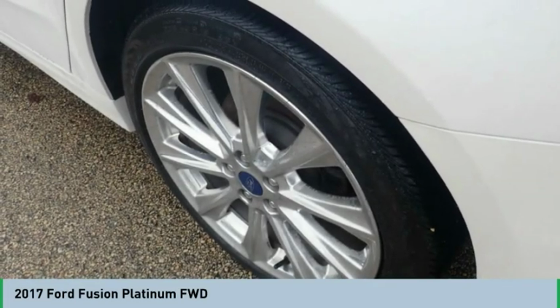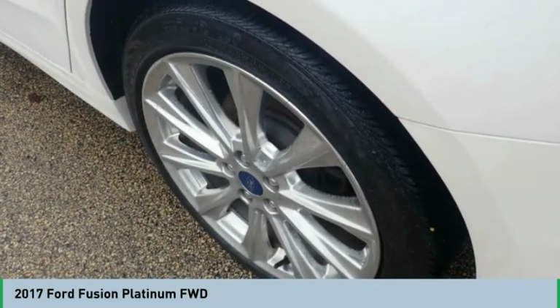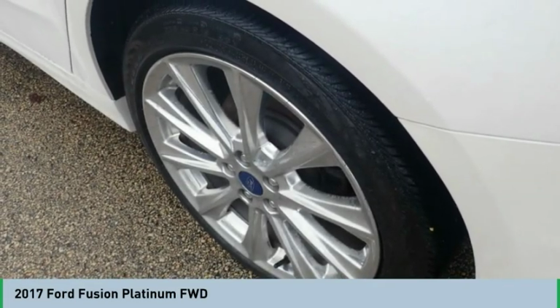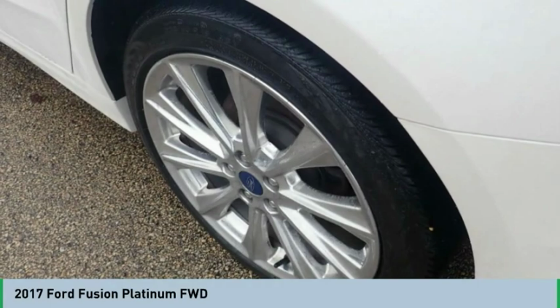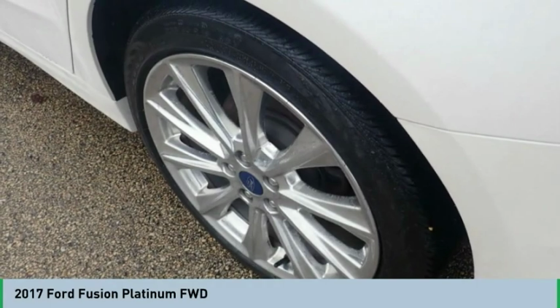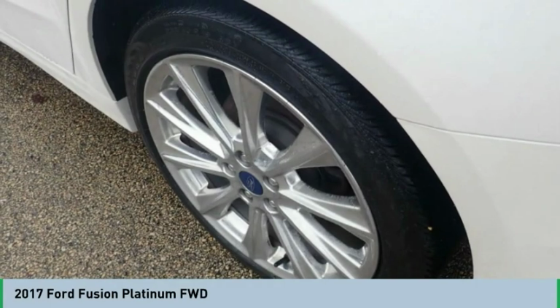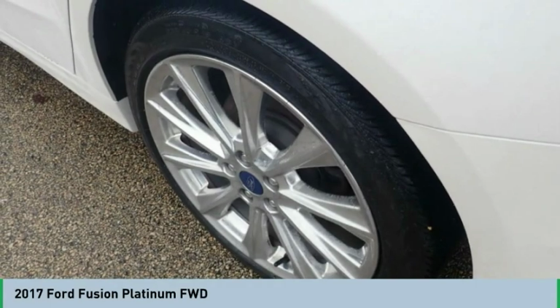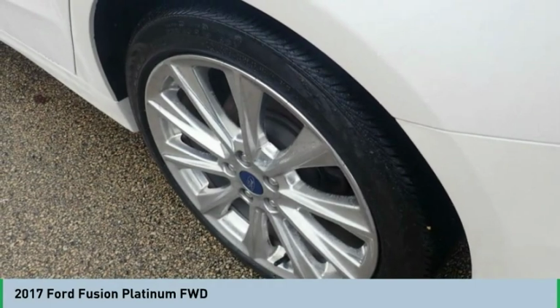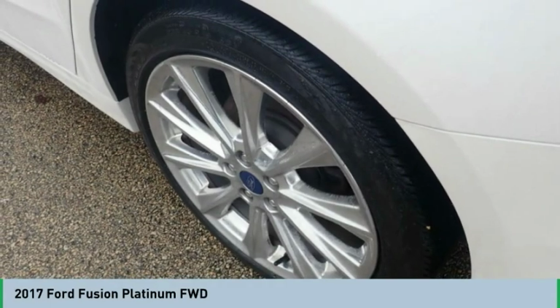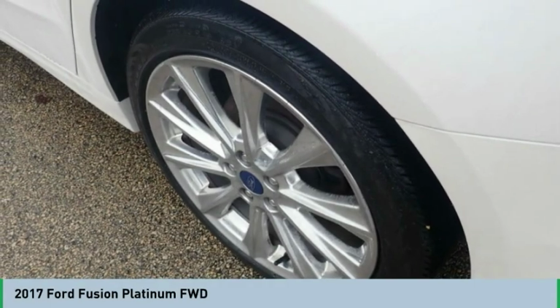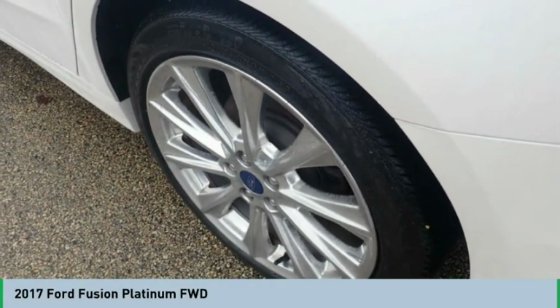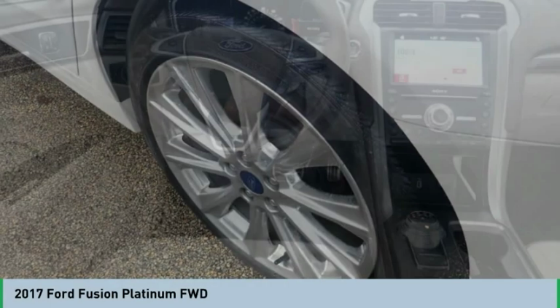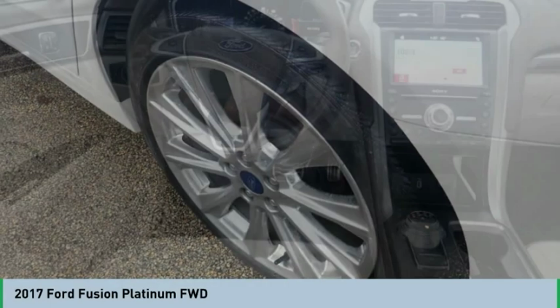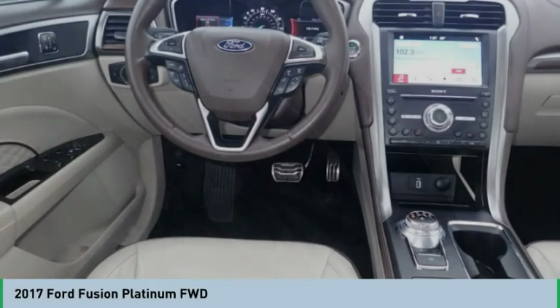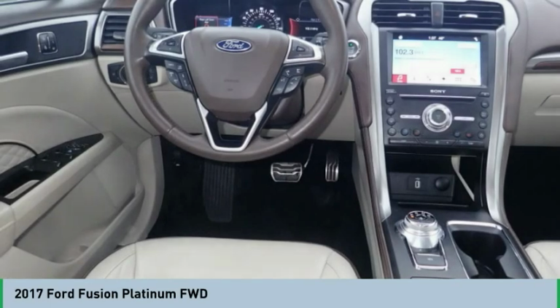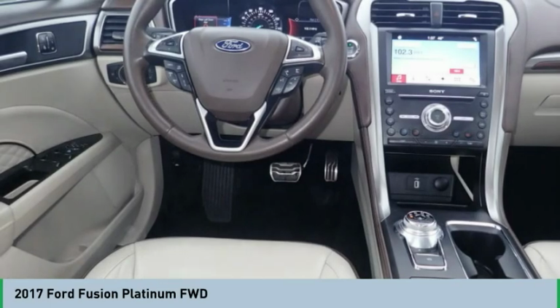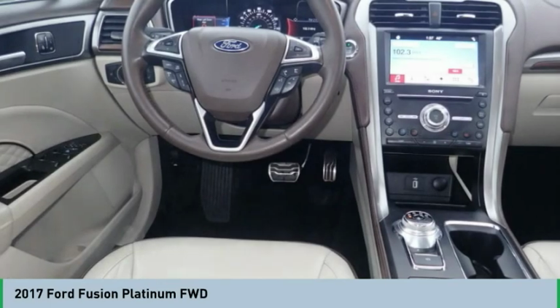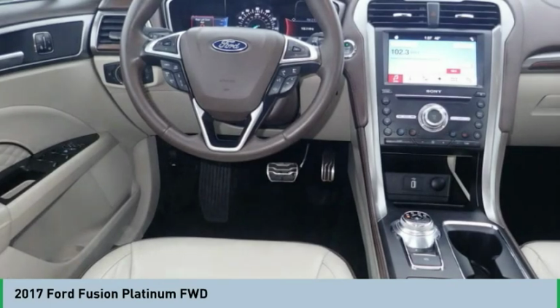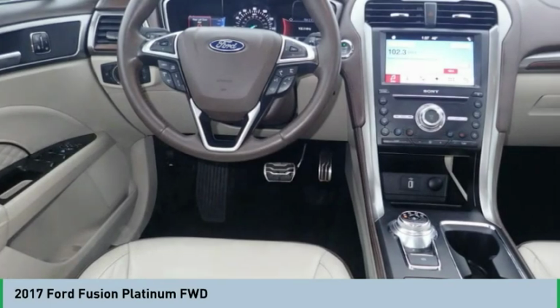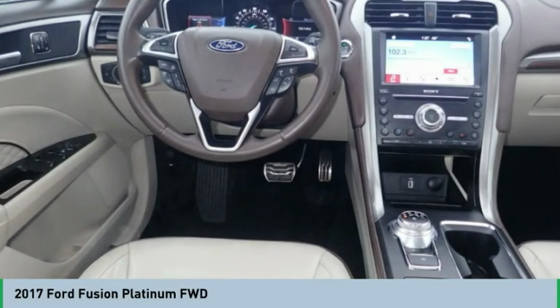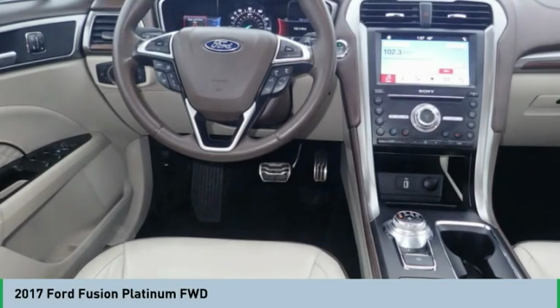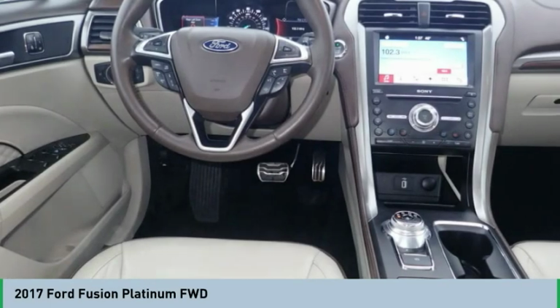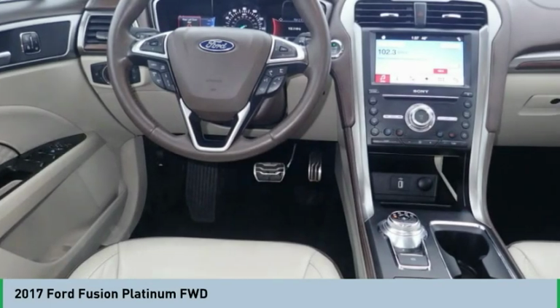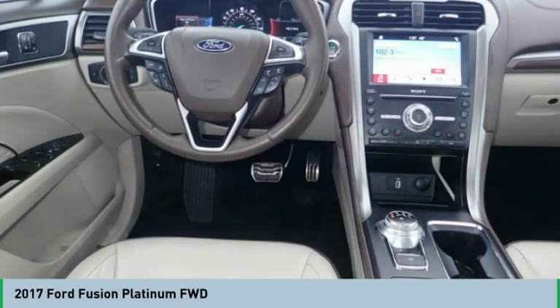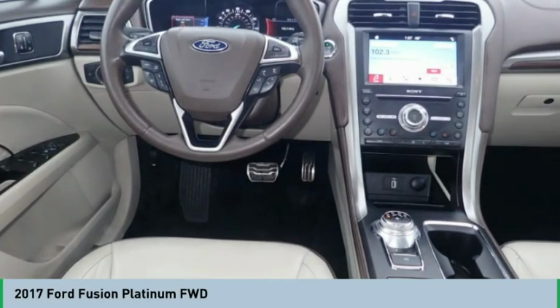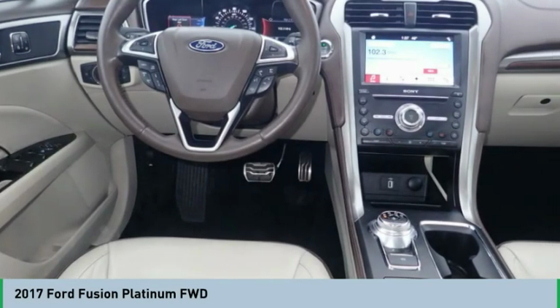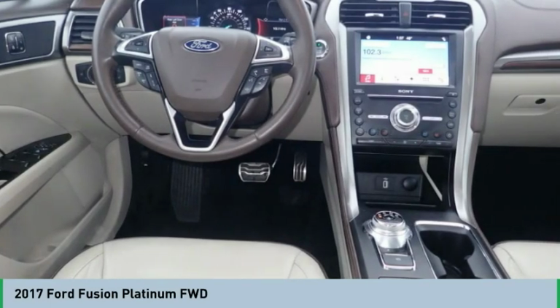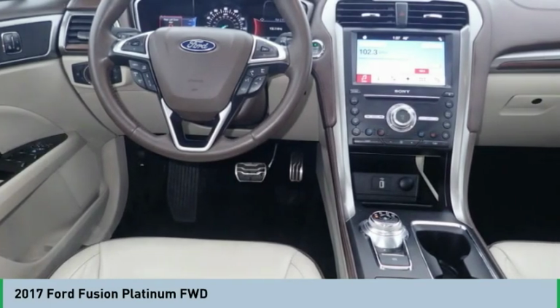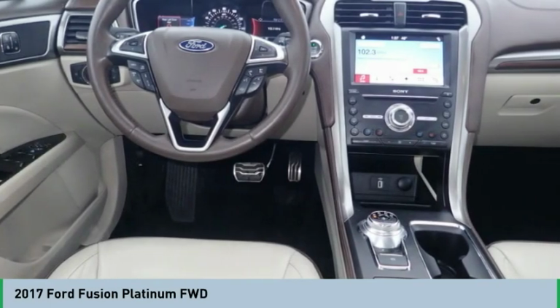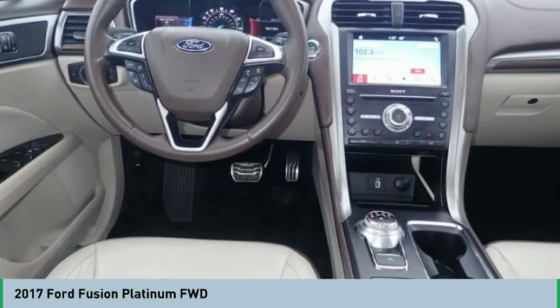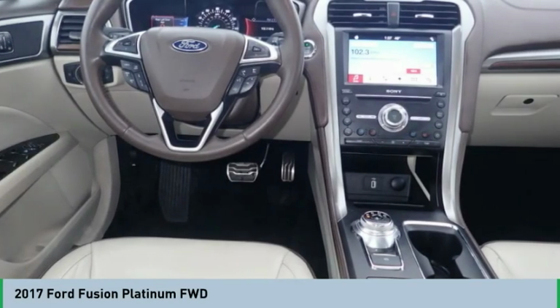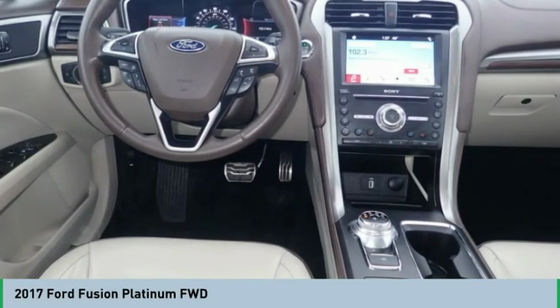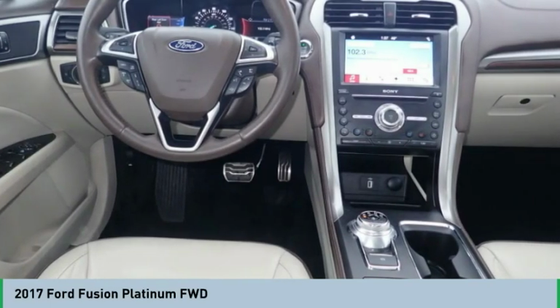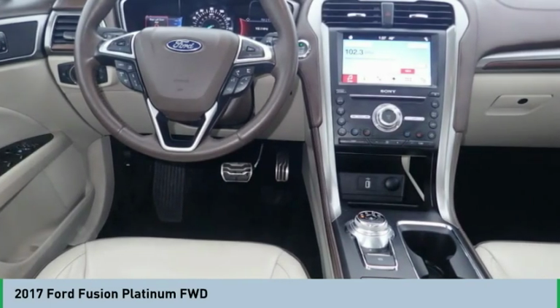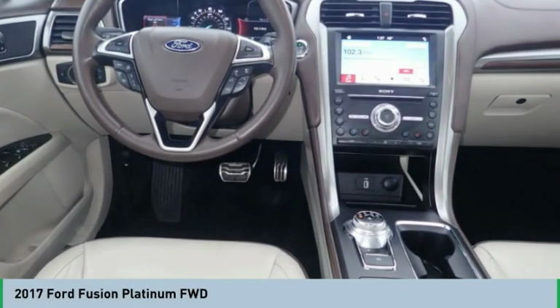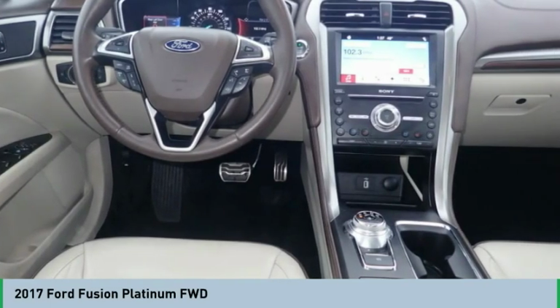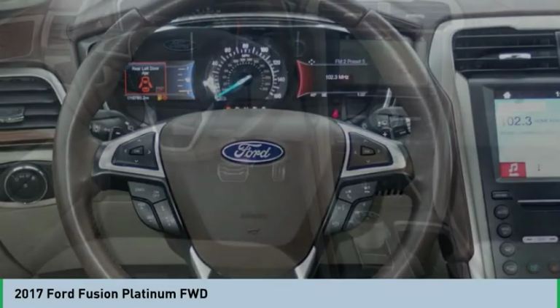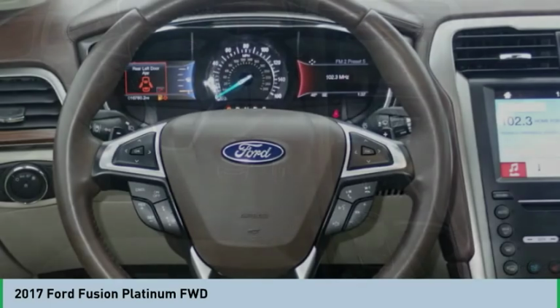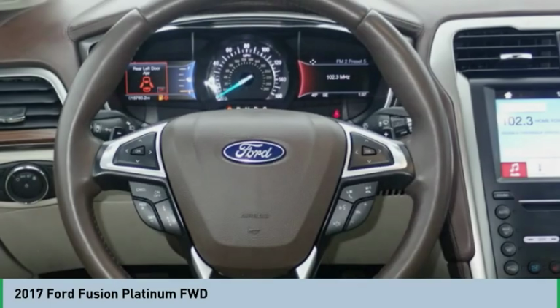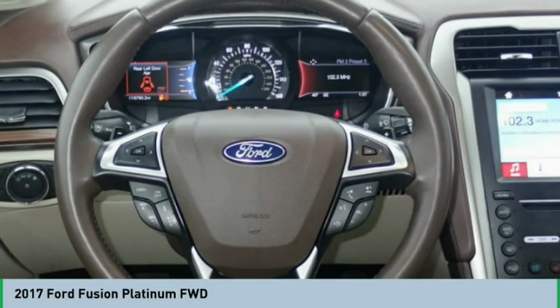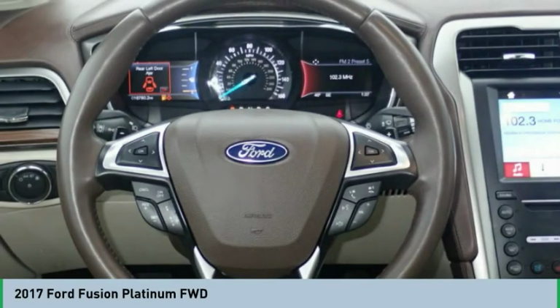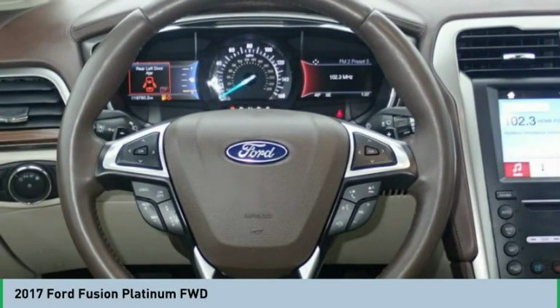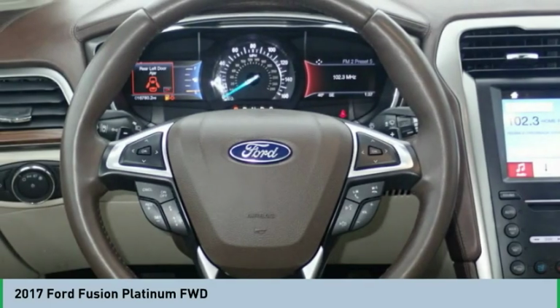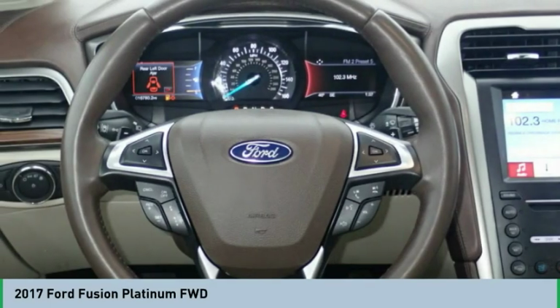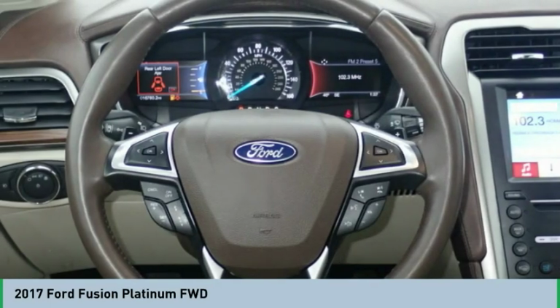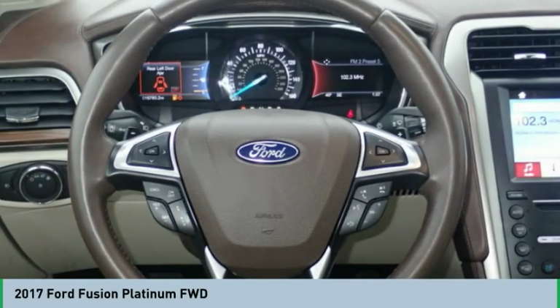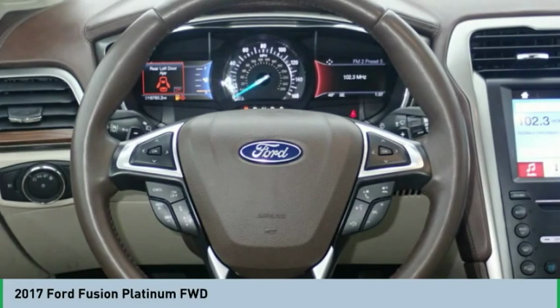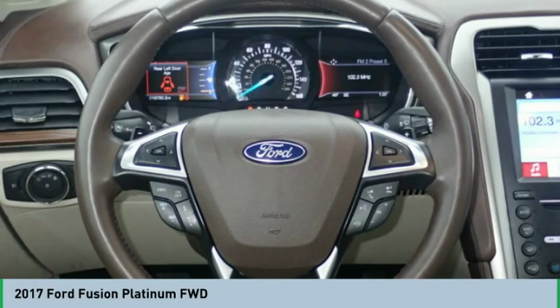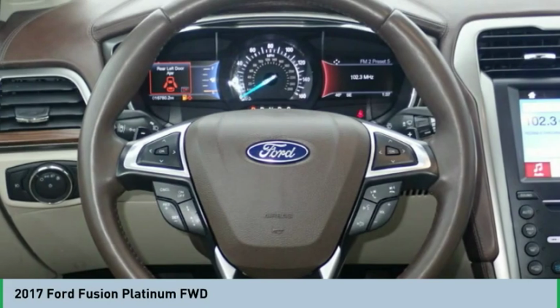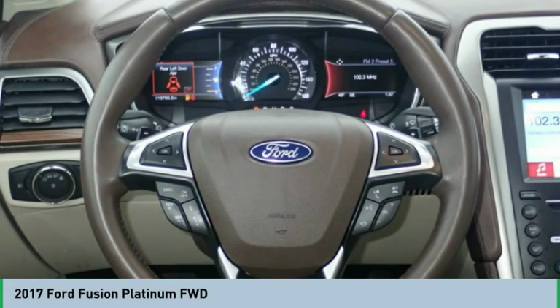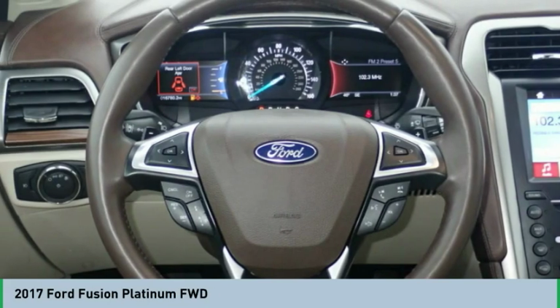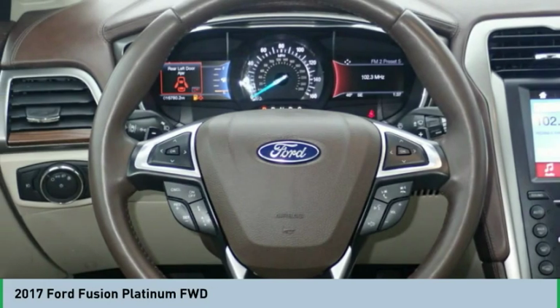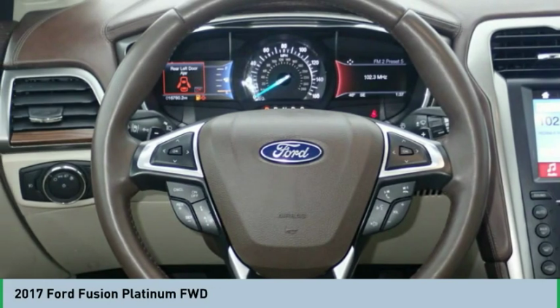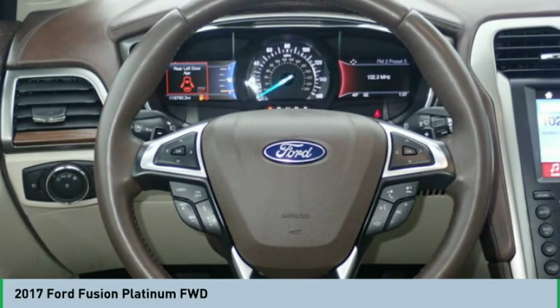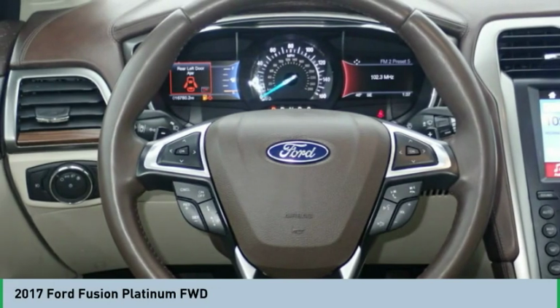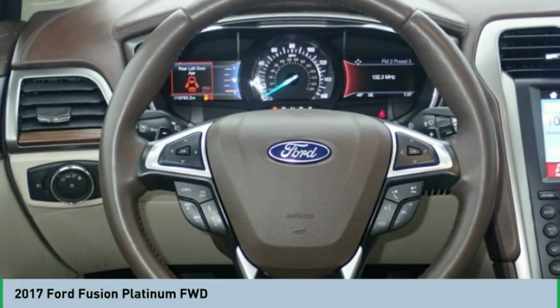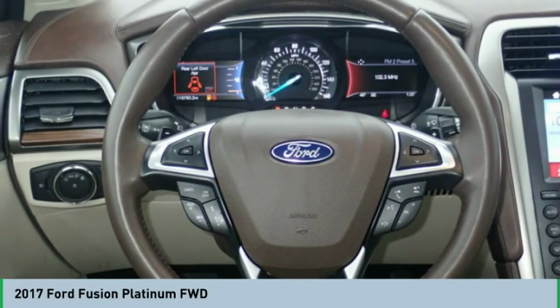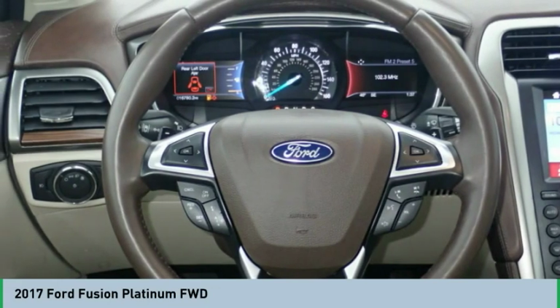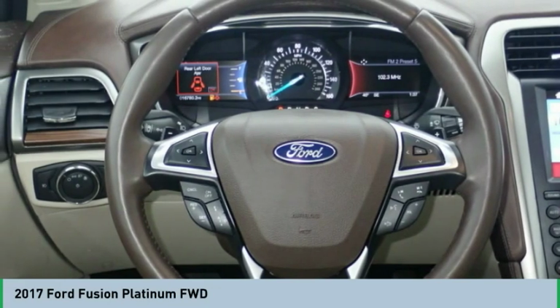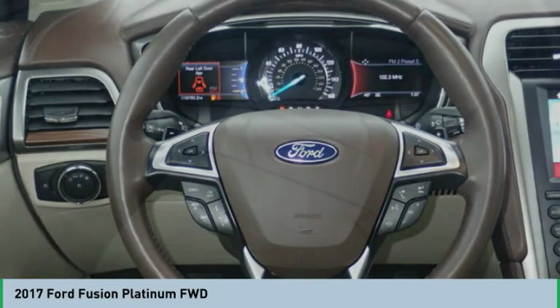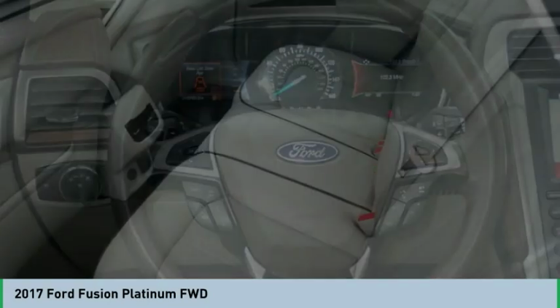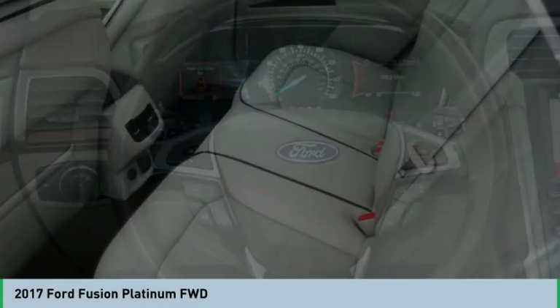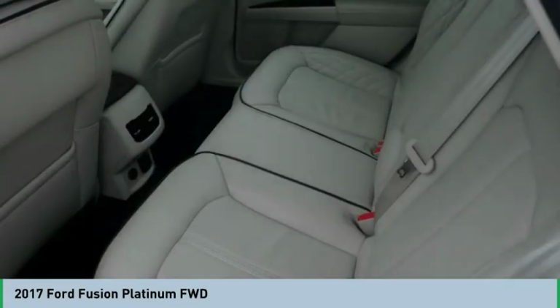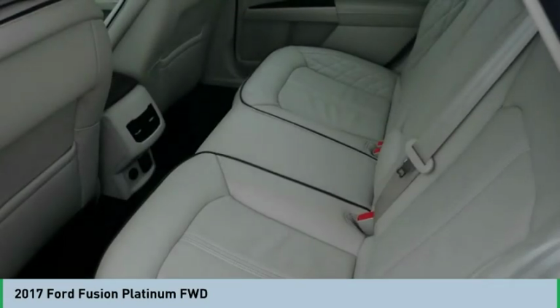Wouldn't you look great in this vehicle? Stop in today and see for yourself. Take care. Thank you.